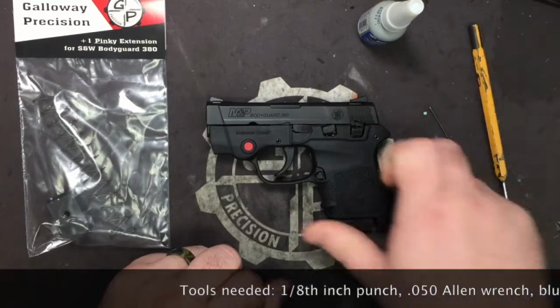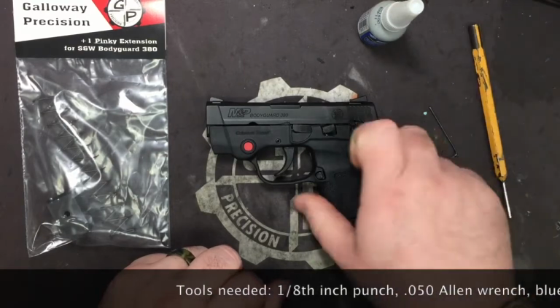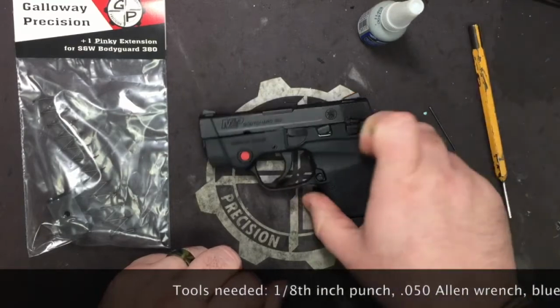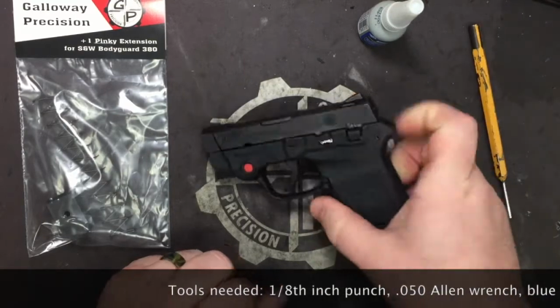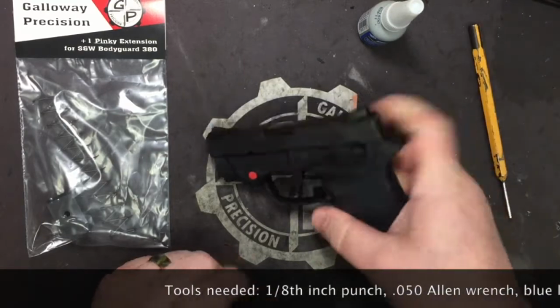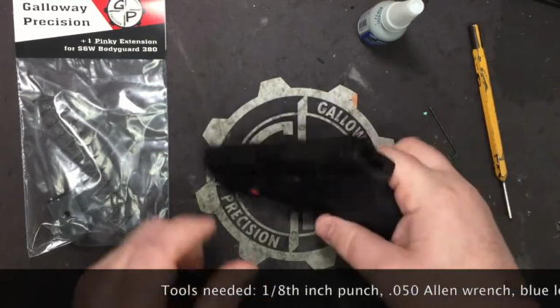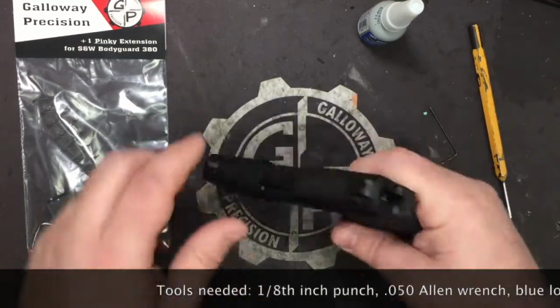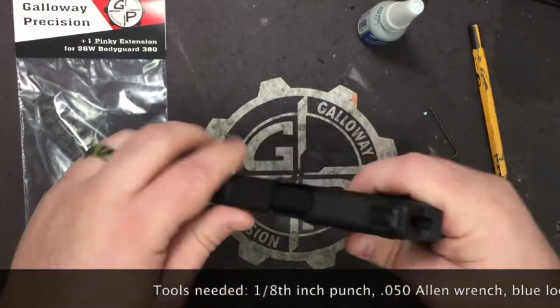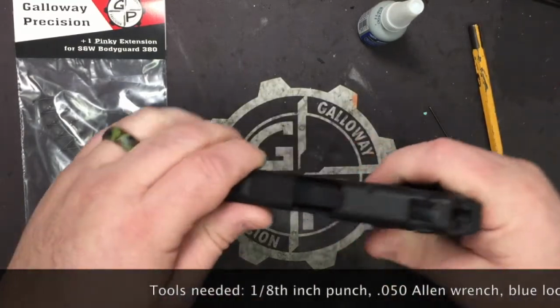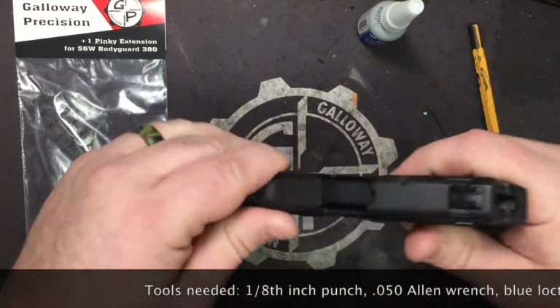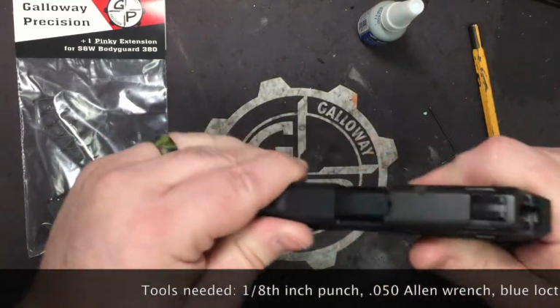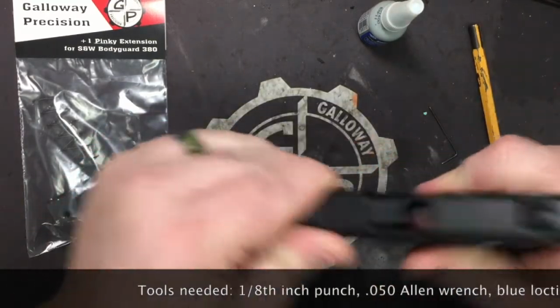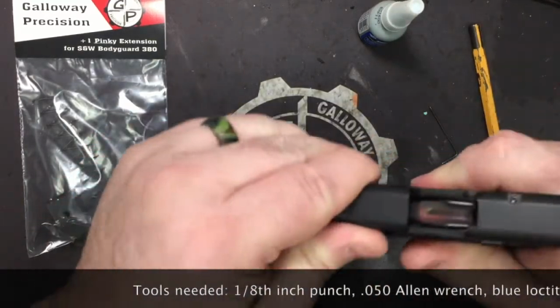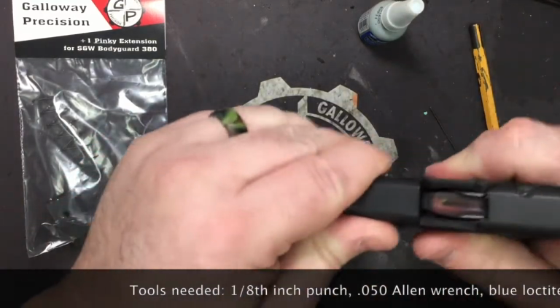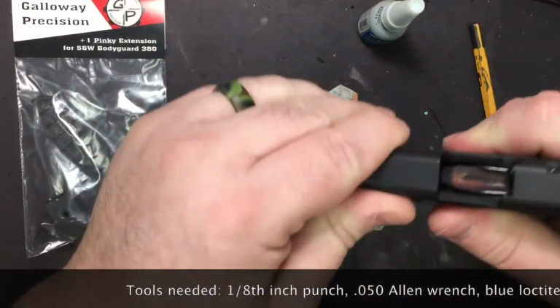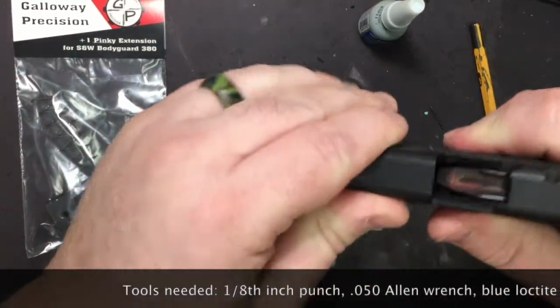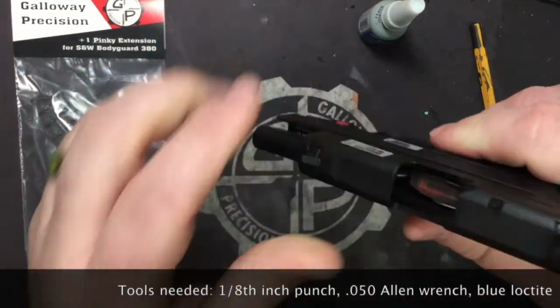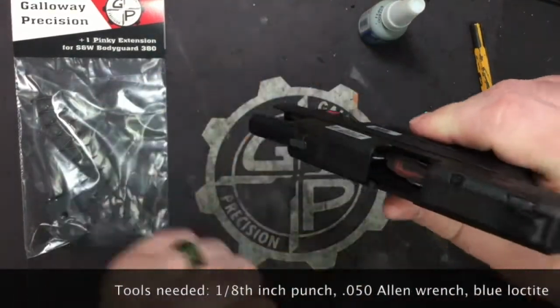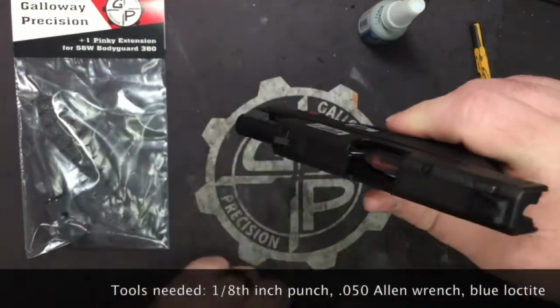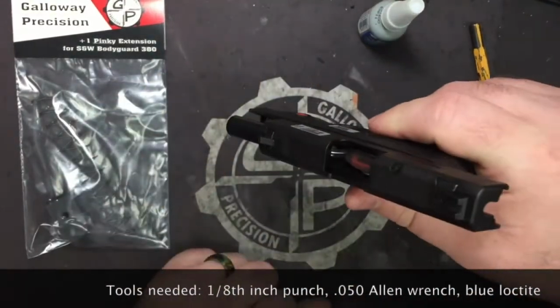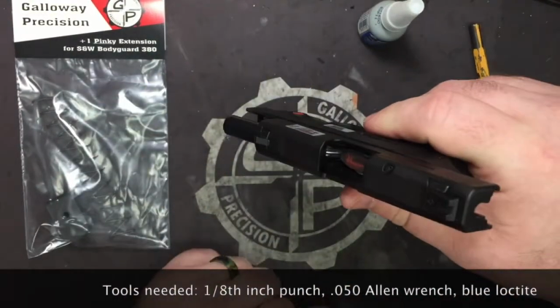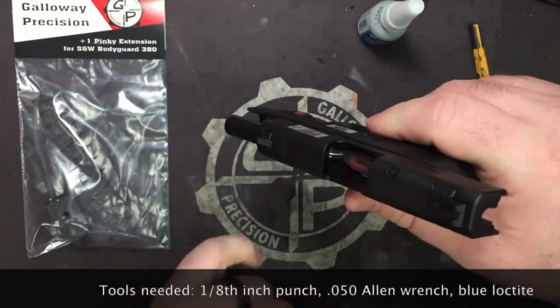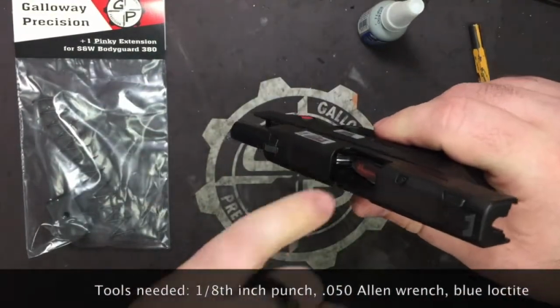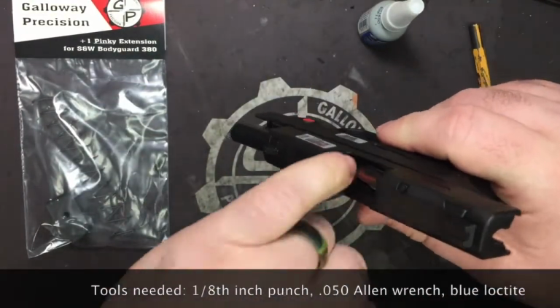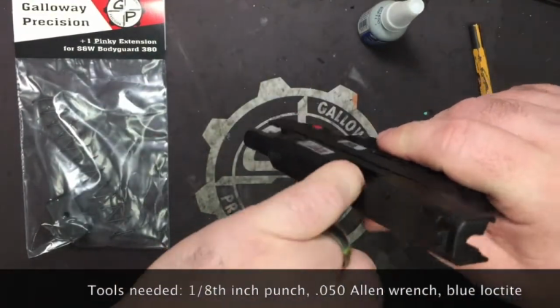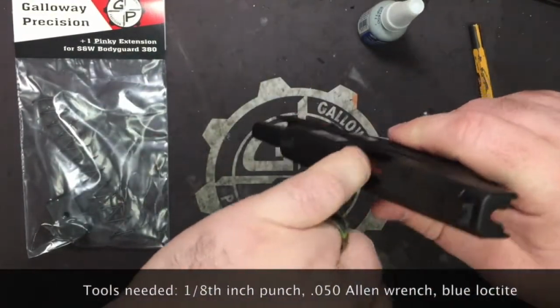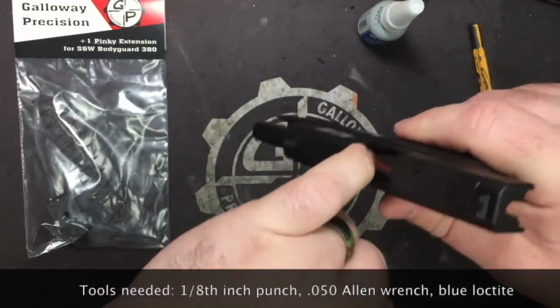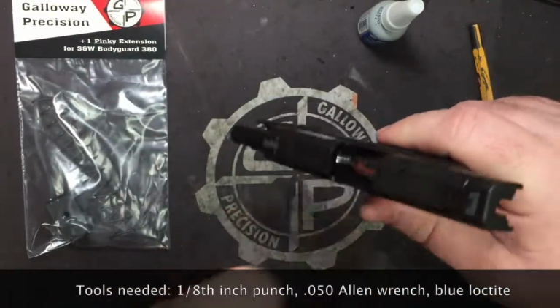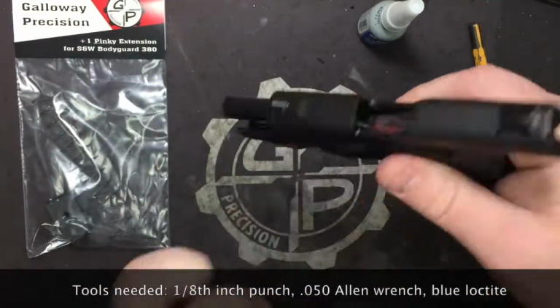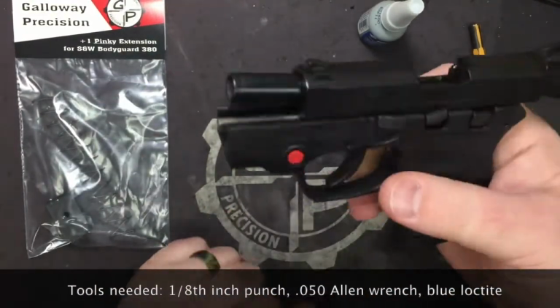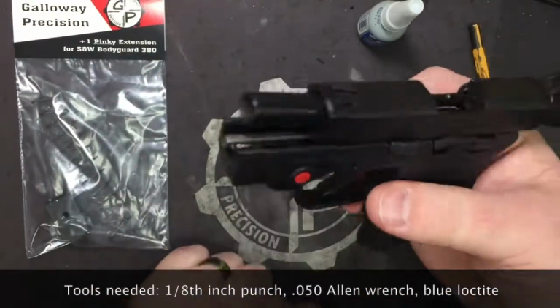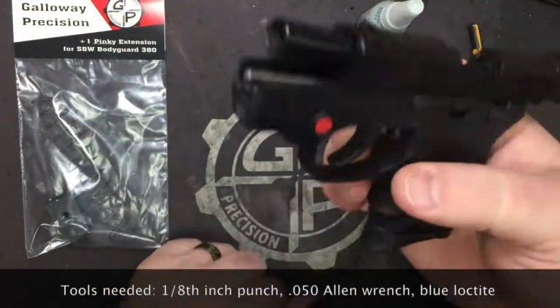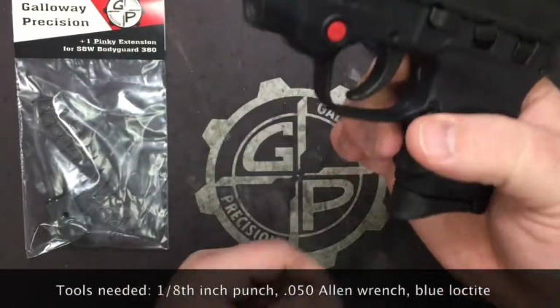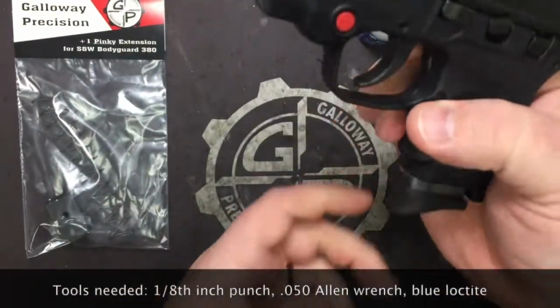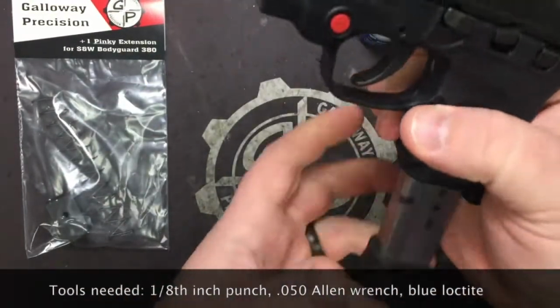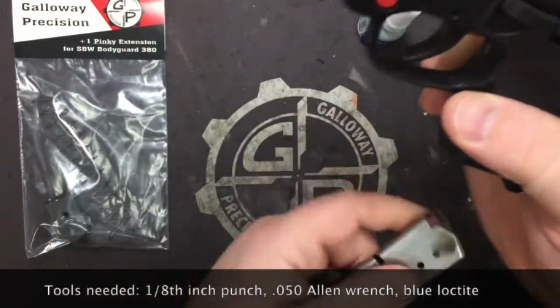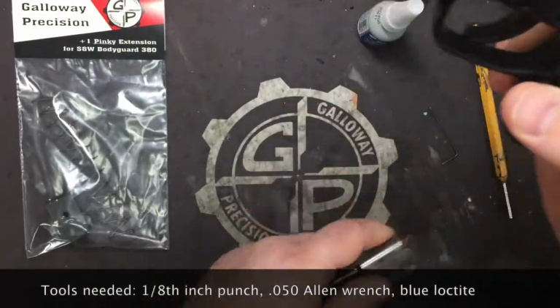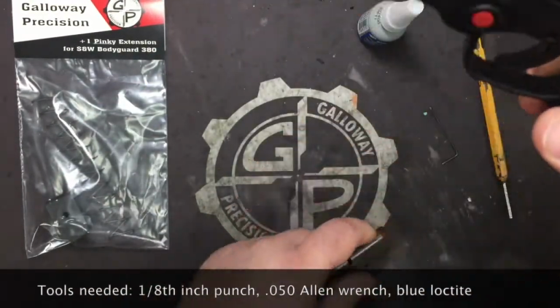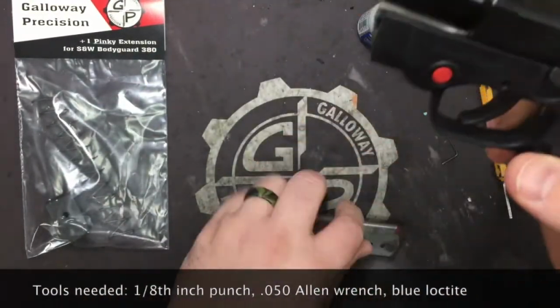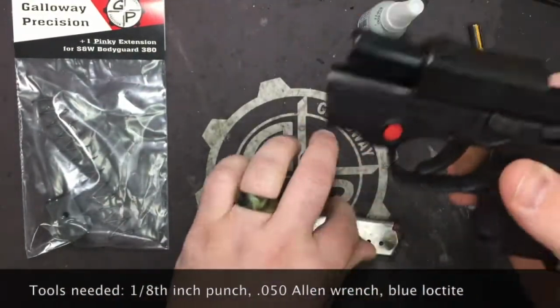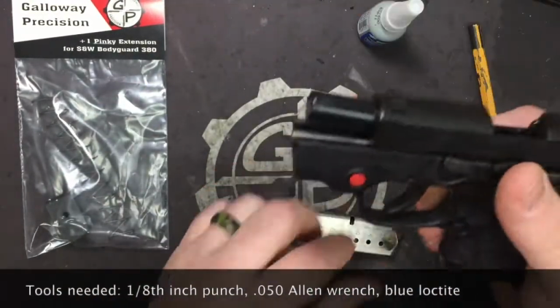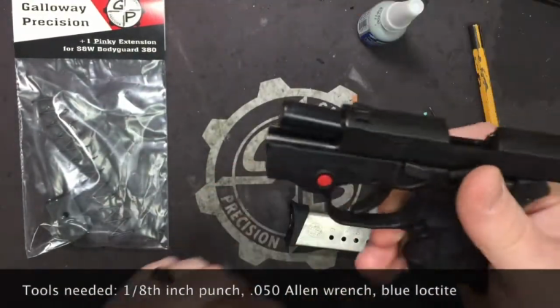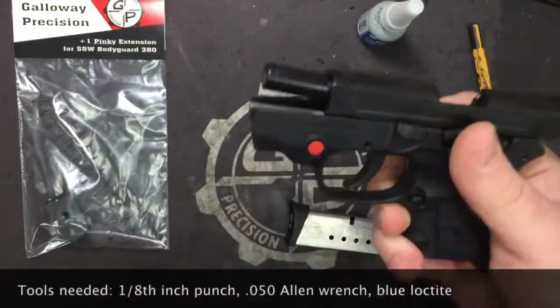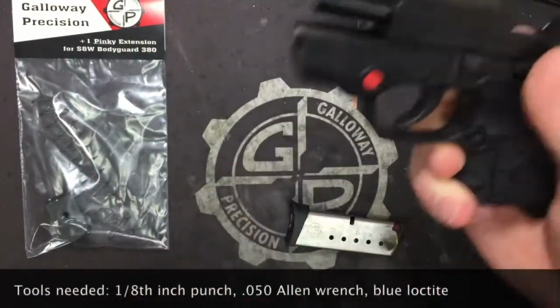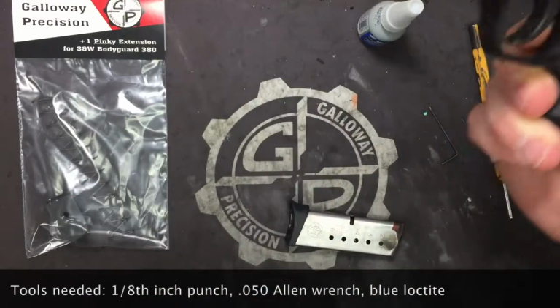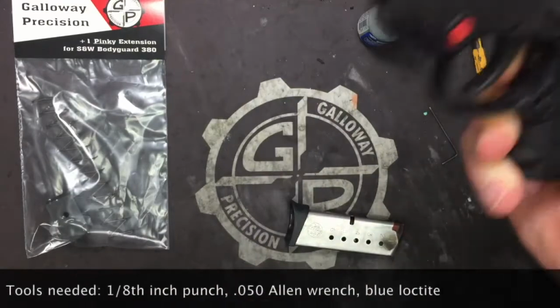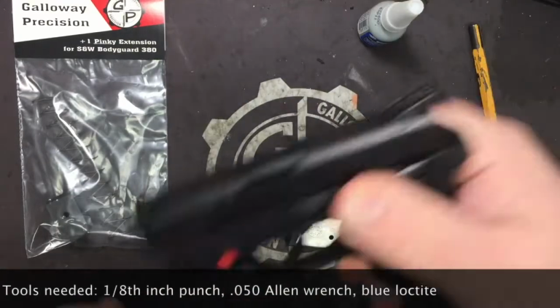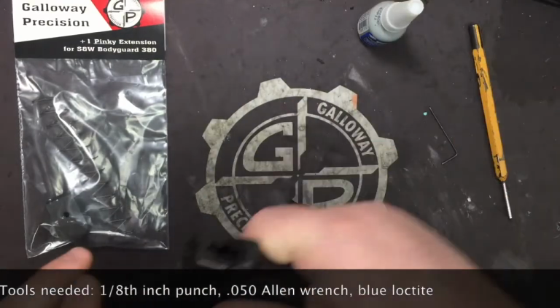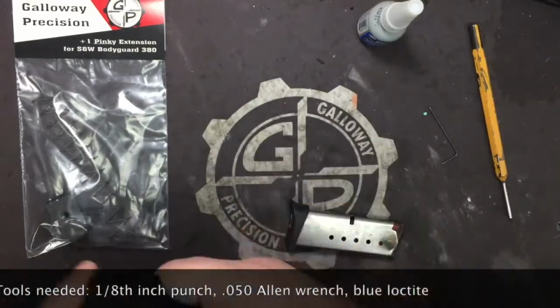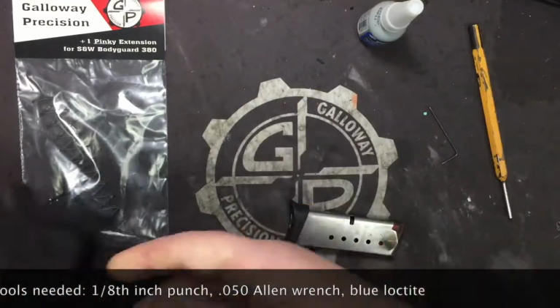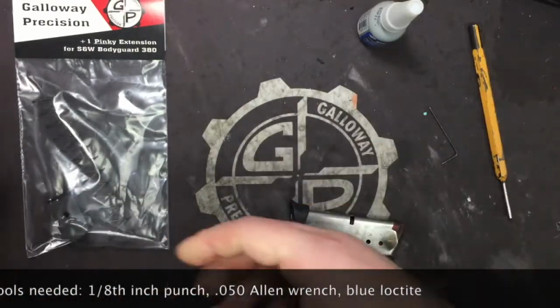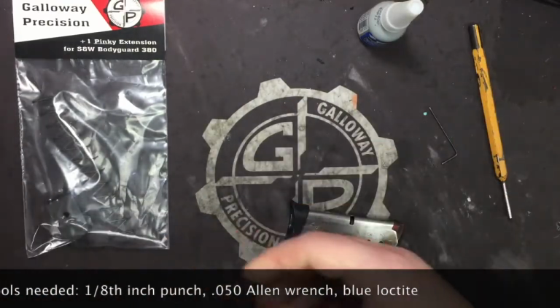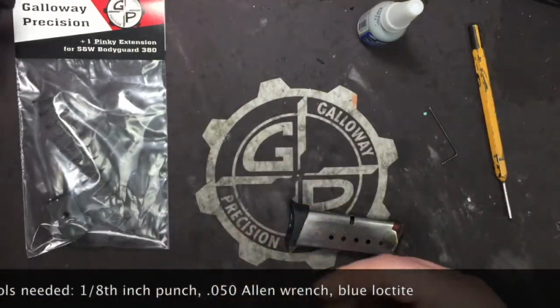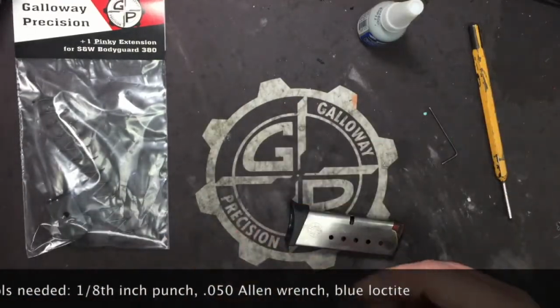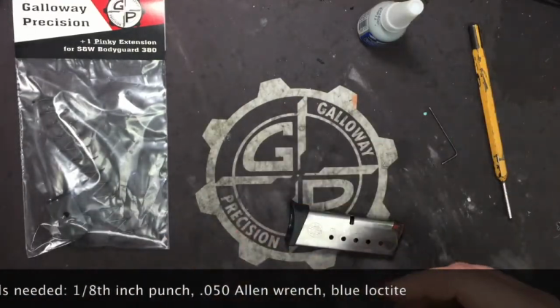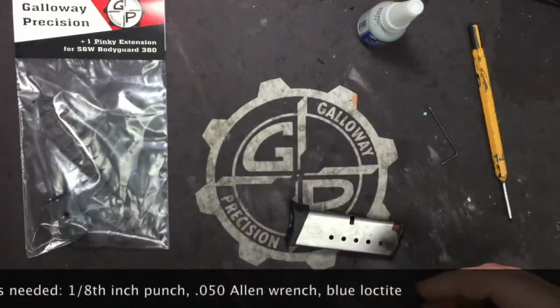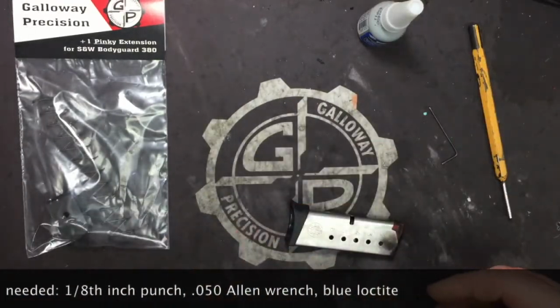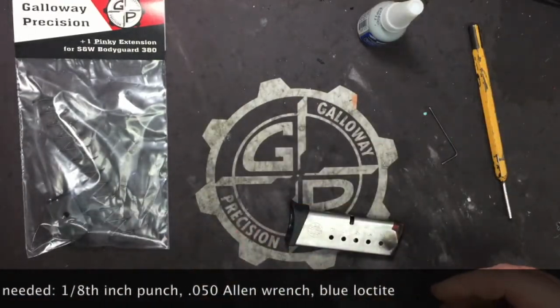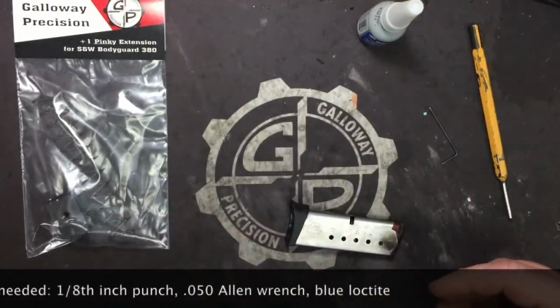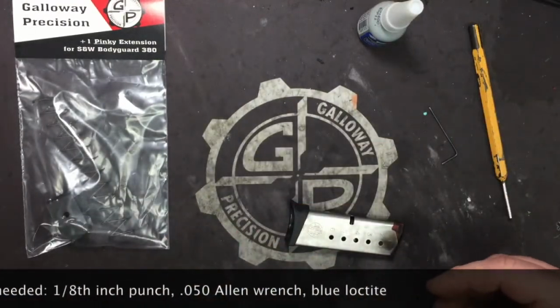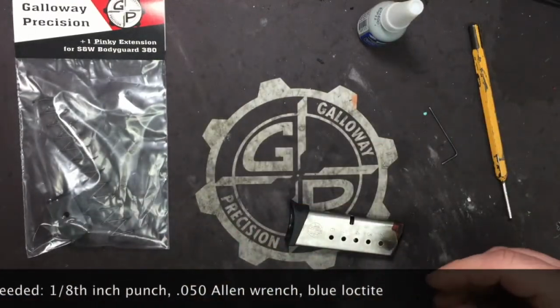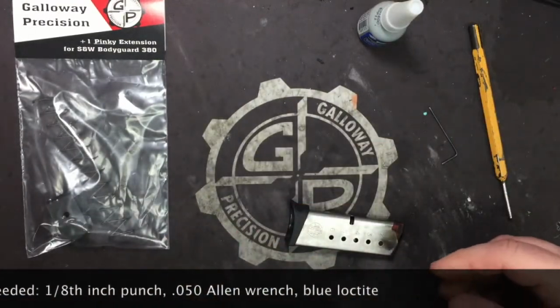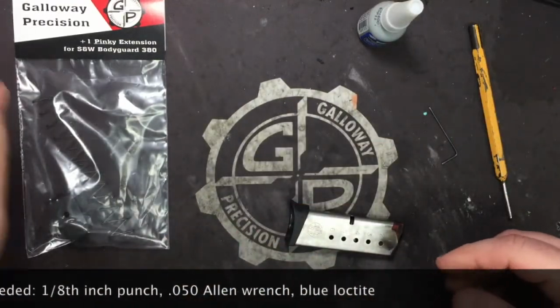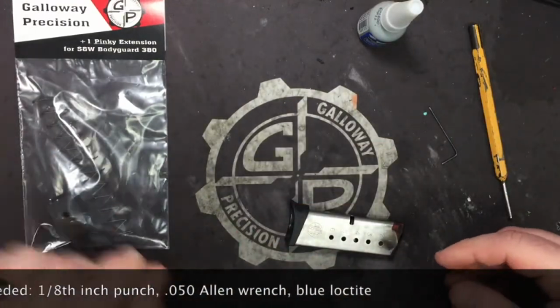All right, so we're going to go ahead and lock and clear. Visually and physically empty. We're going to drop our mag and set the pistol off to the side.